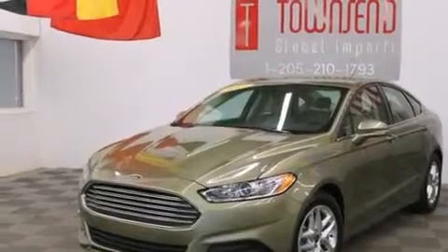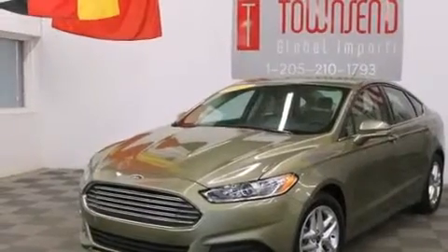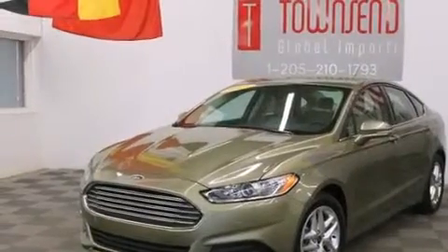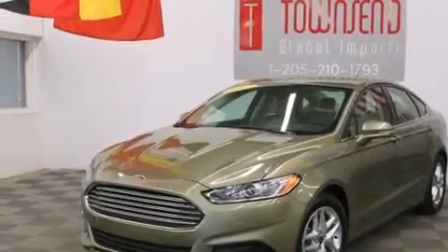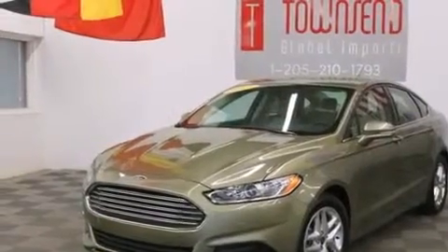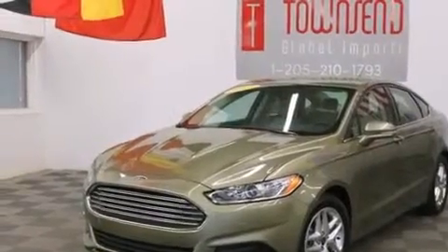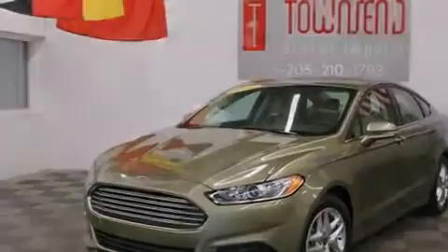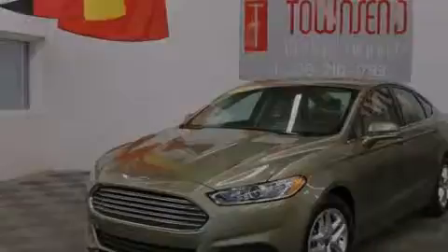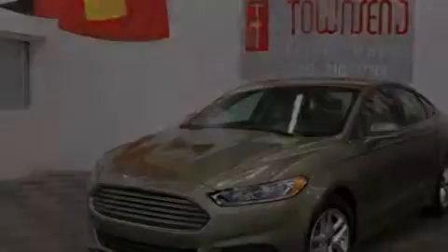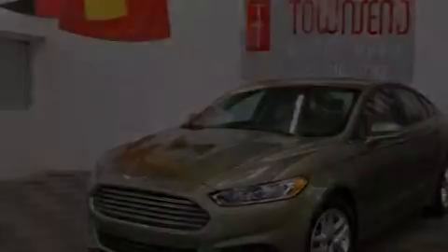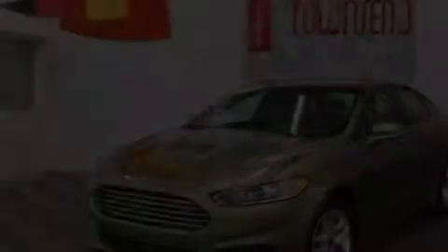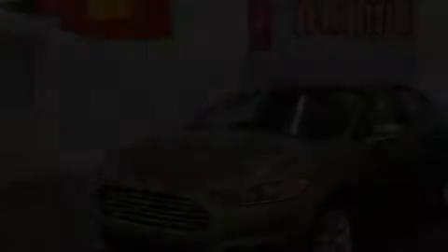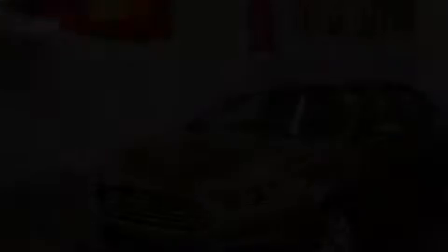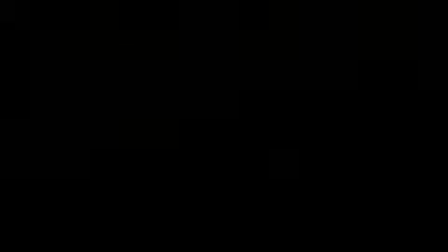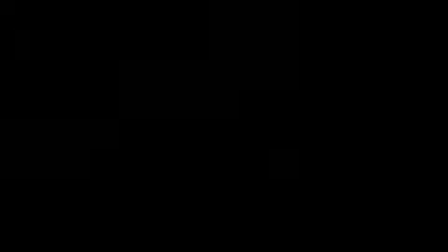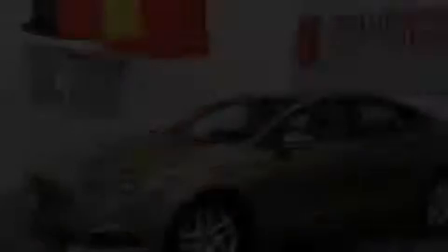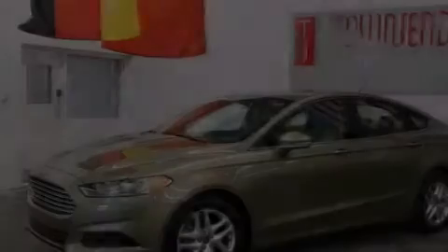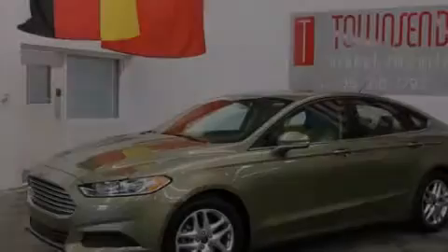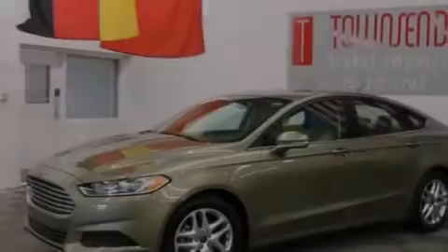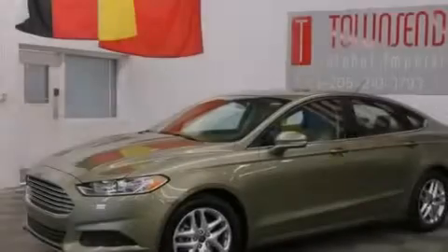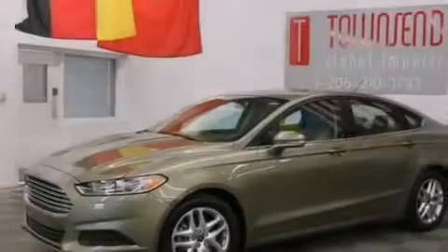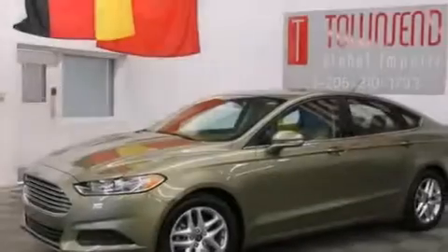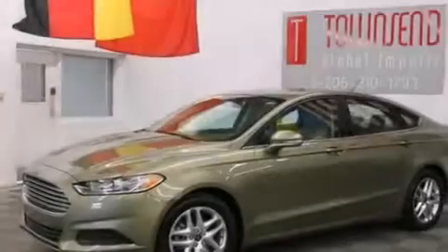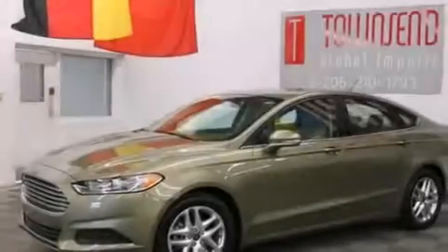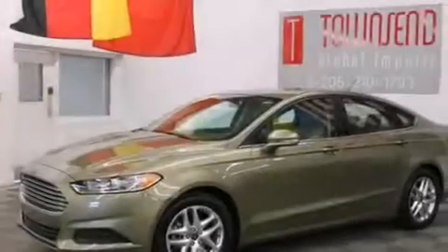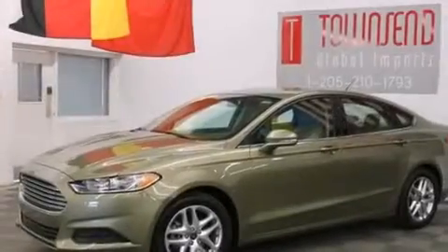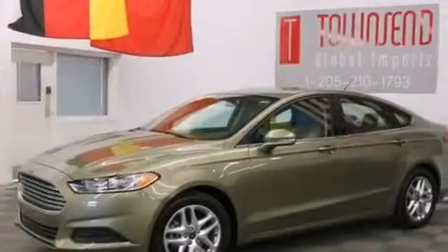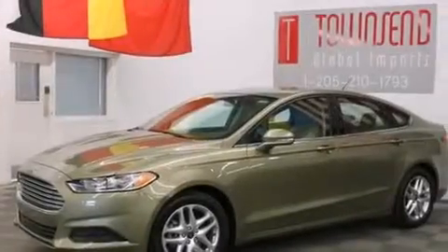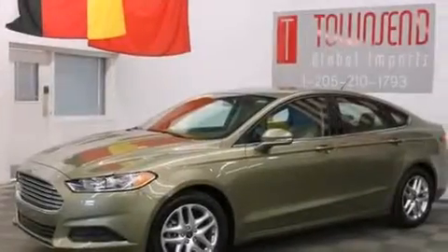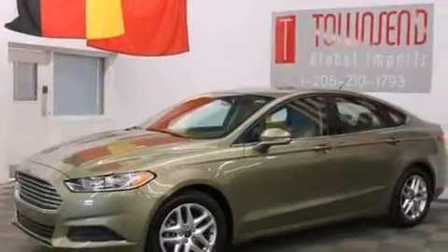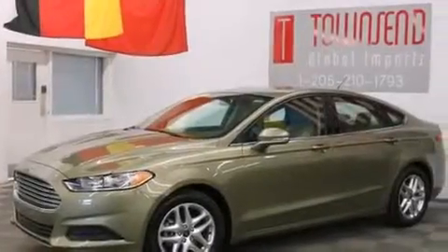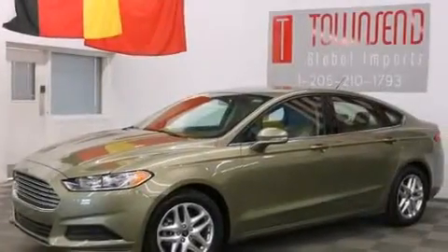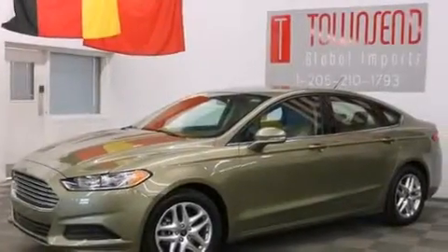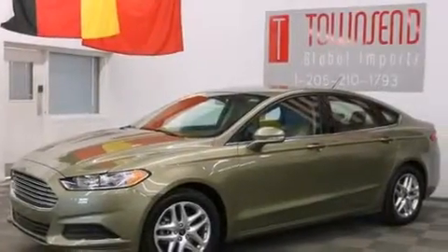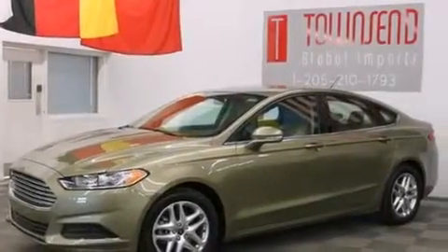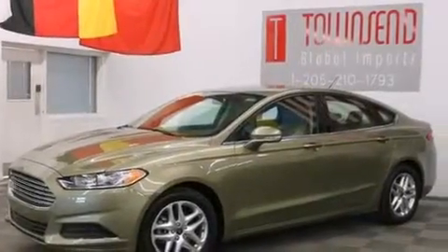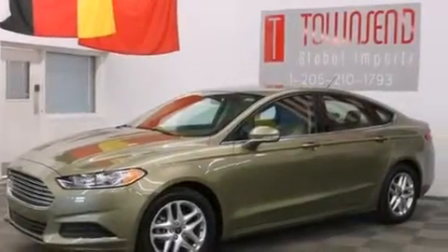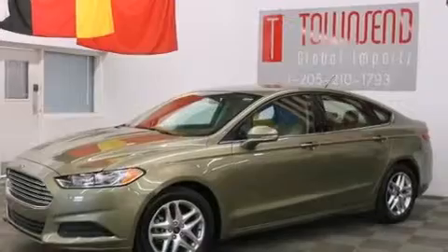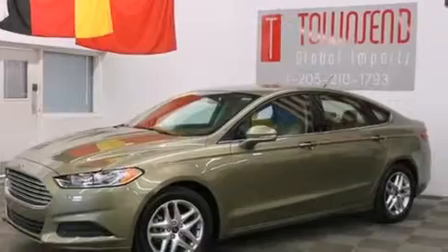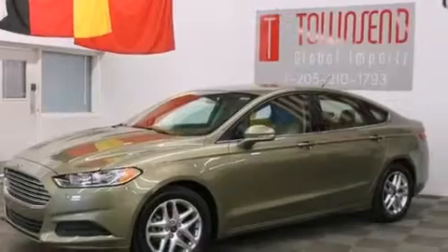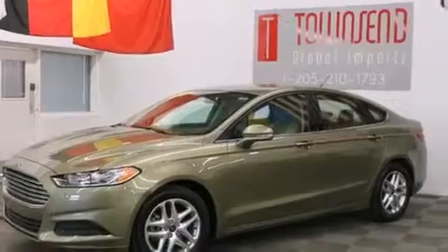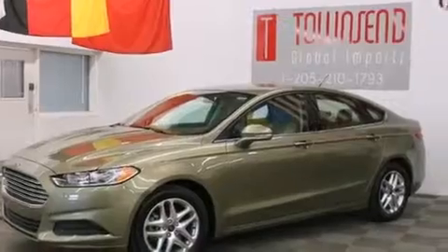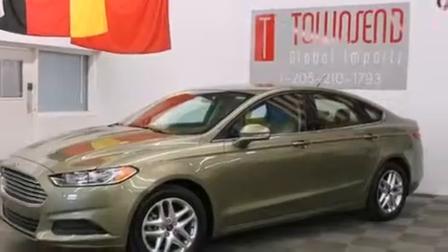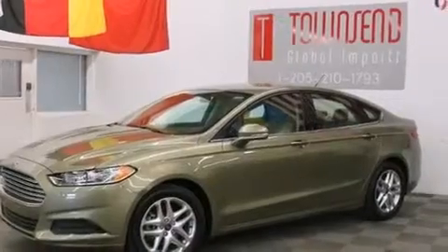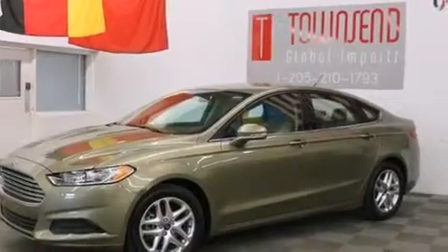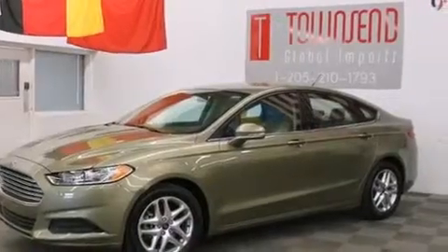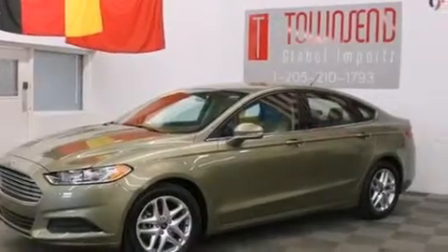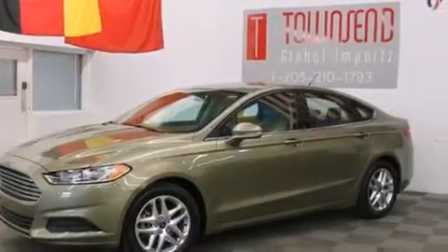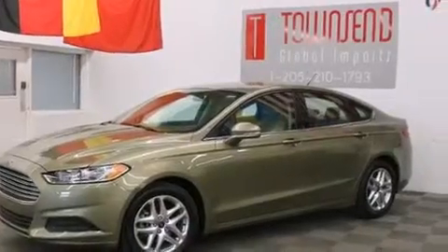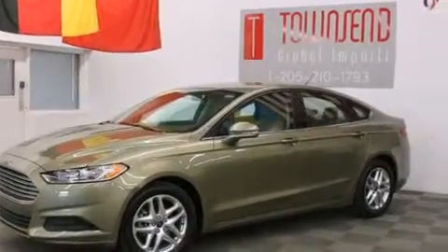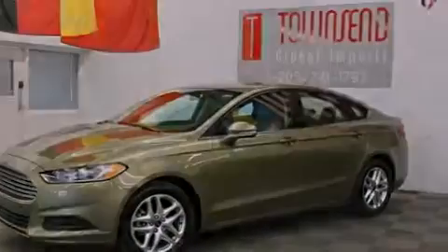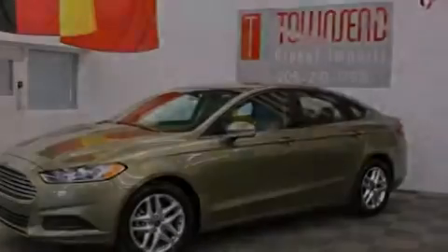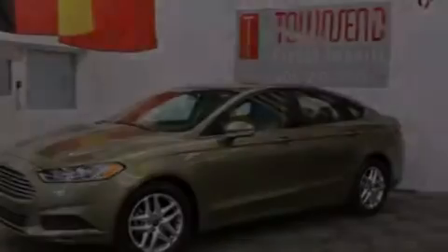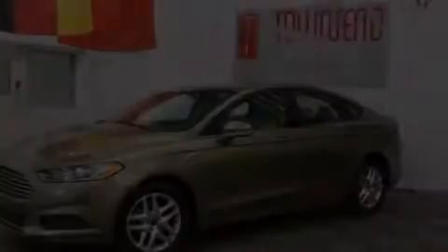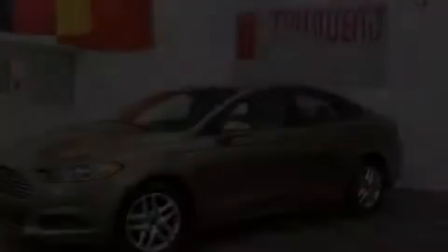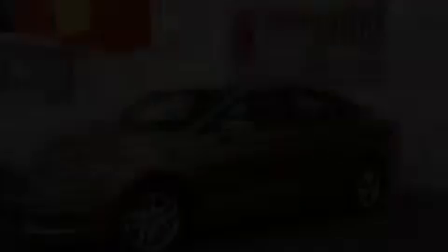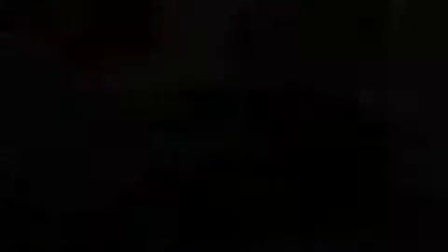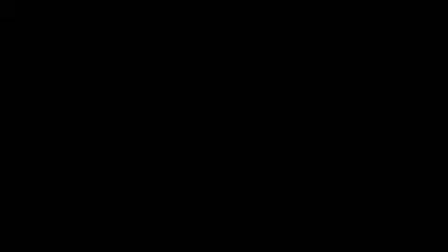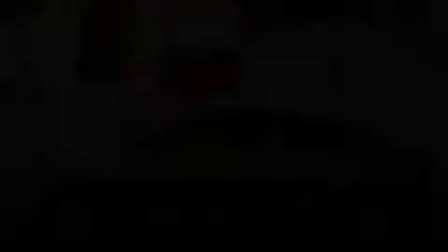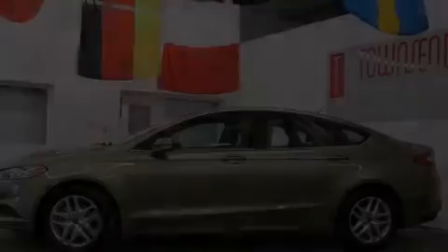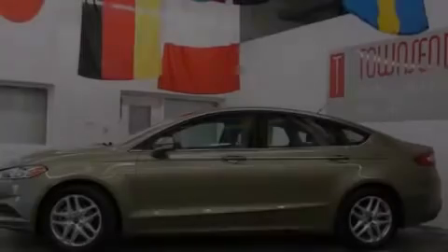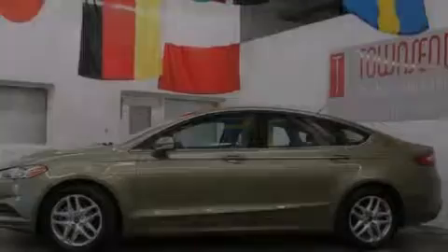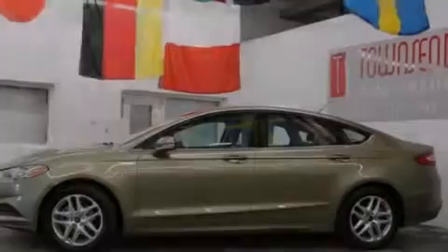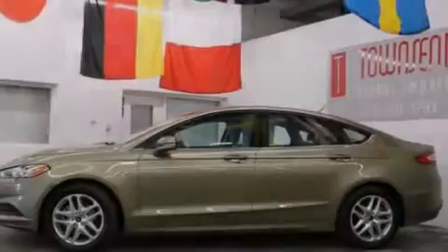Additional features include front multi-stage airbags, latch-ready child seat anchors, rear seat child-proof door locks, and solar tinted glass.